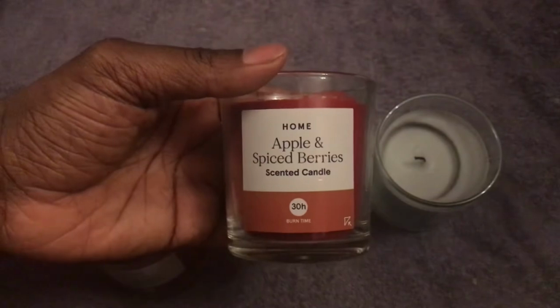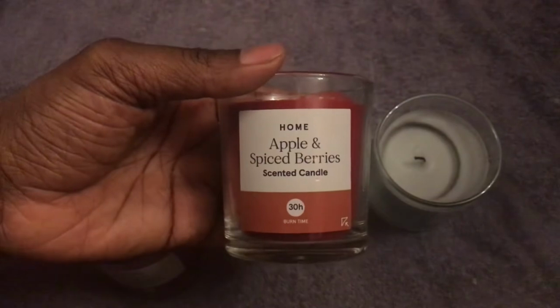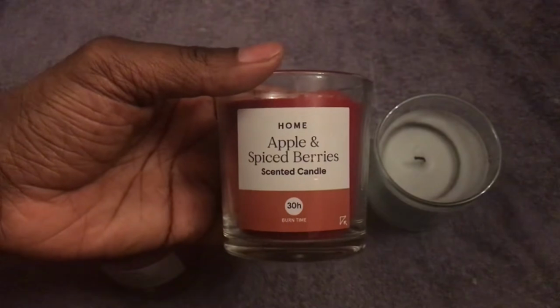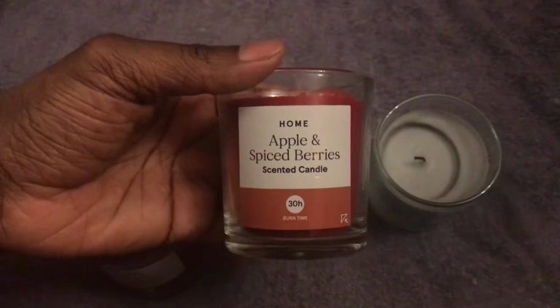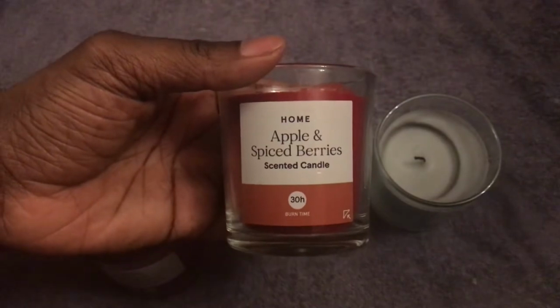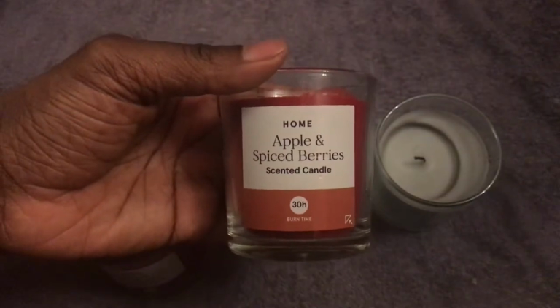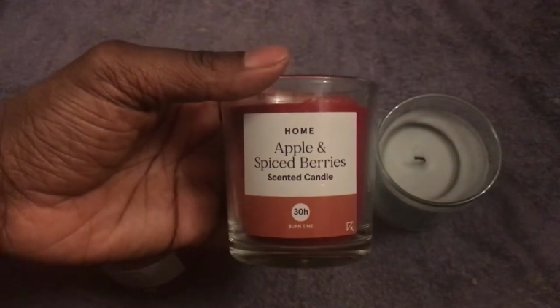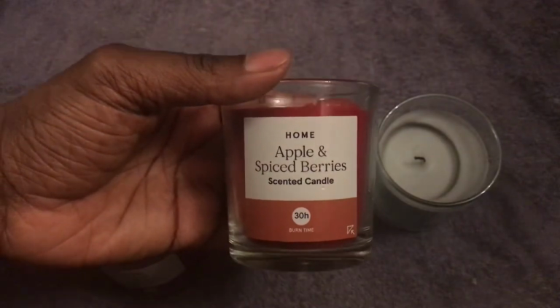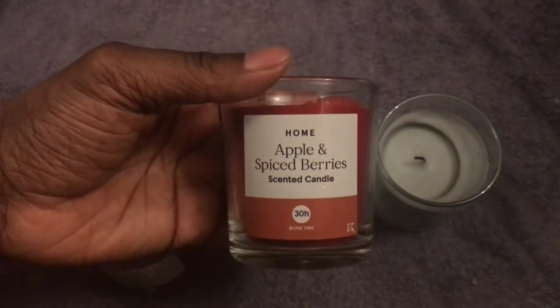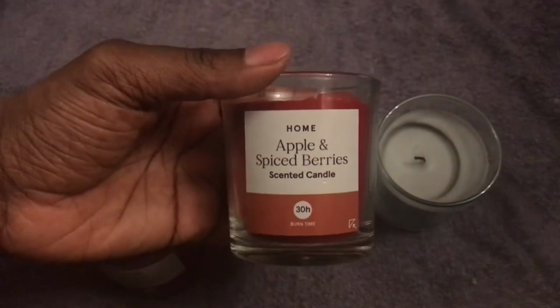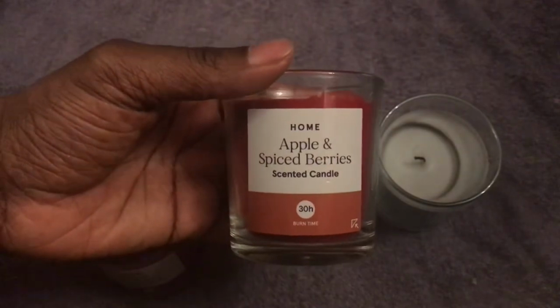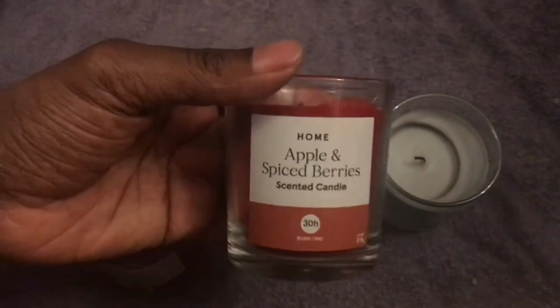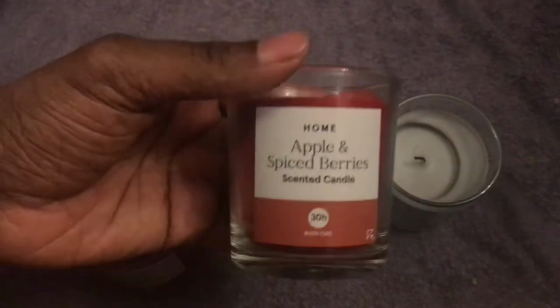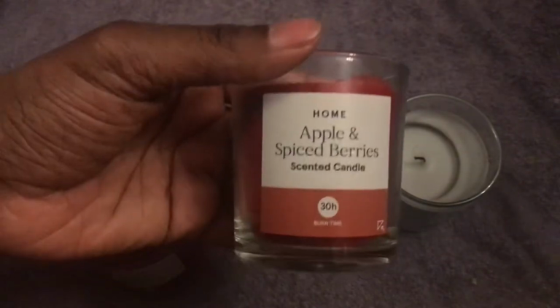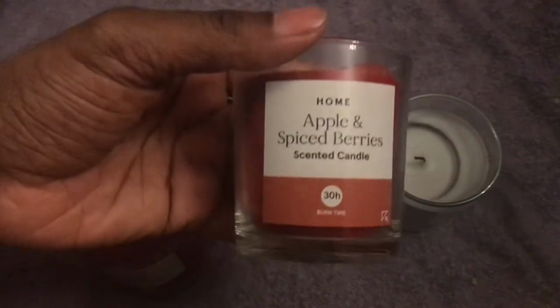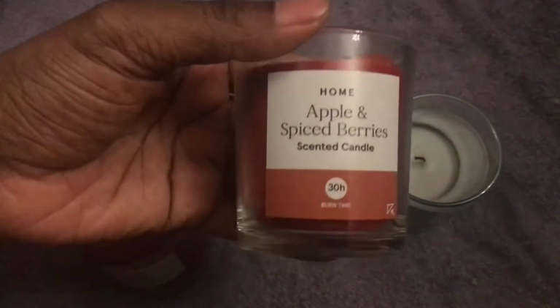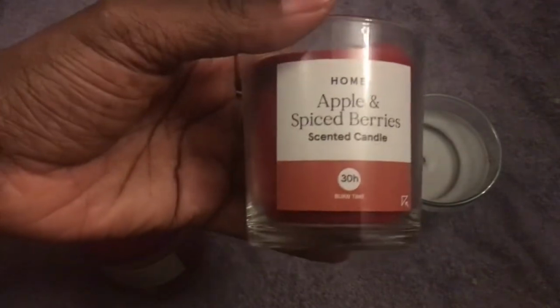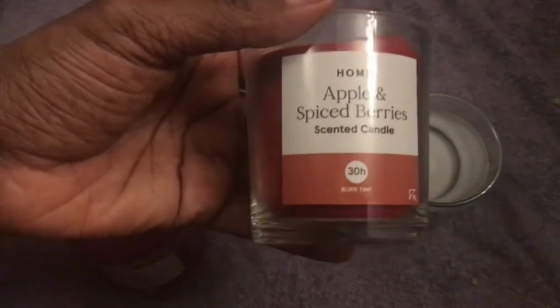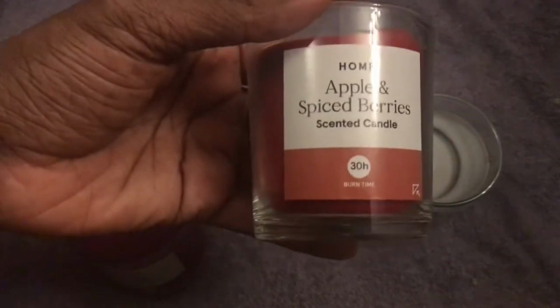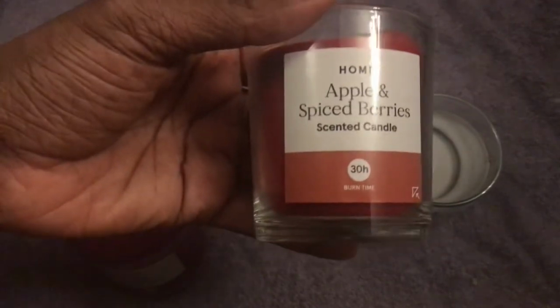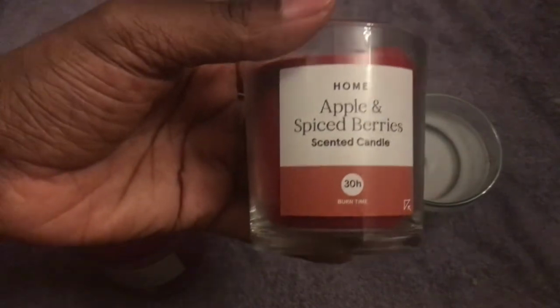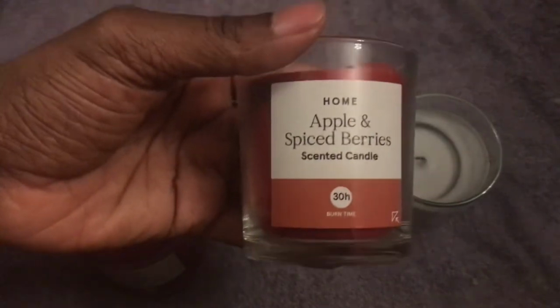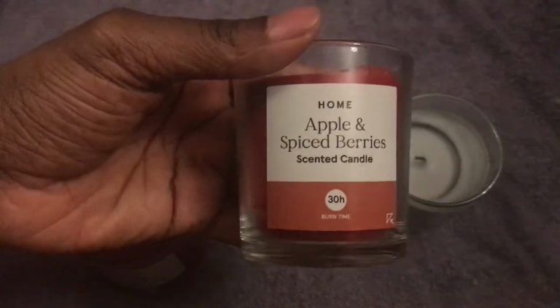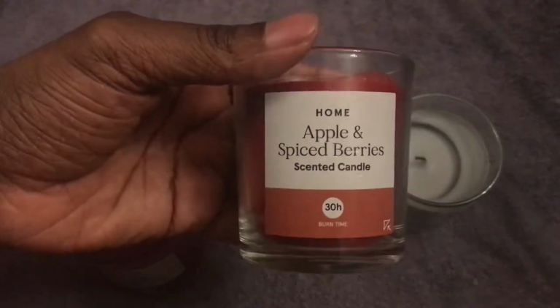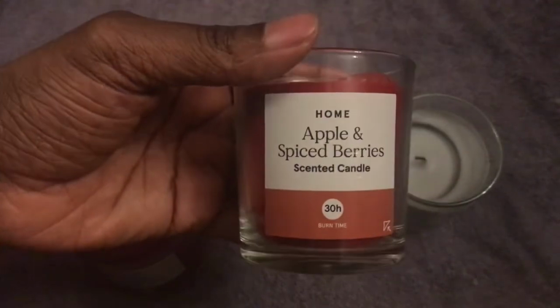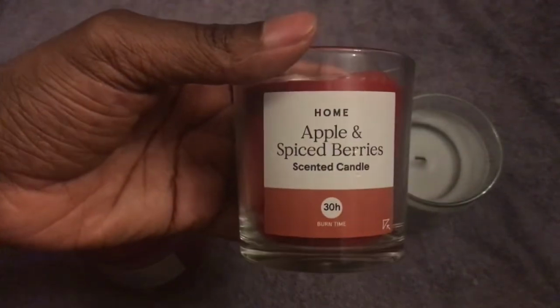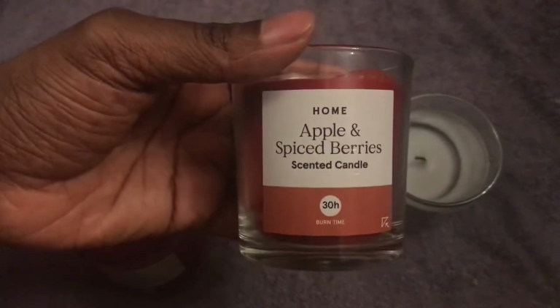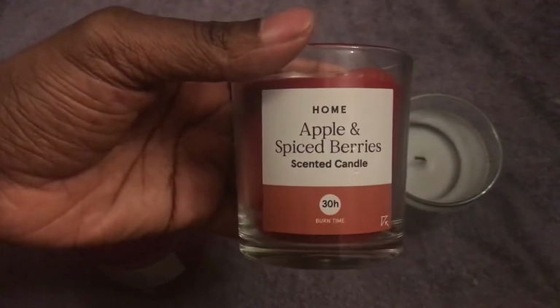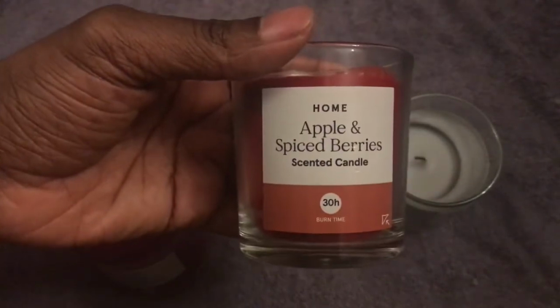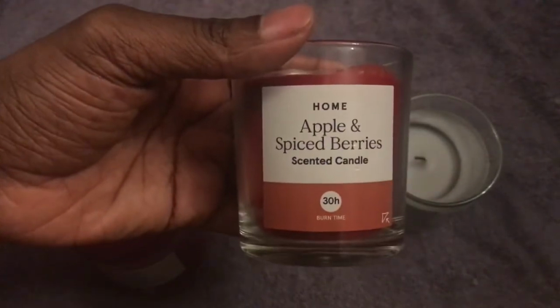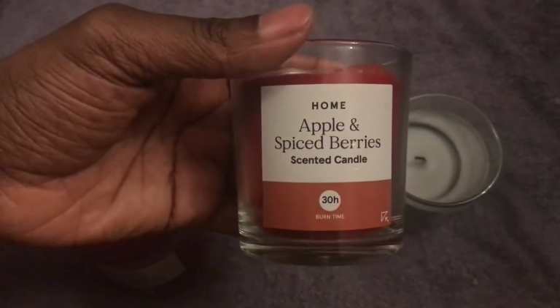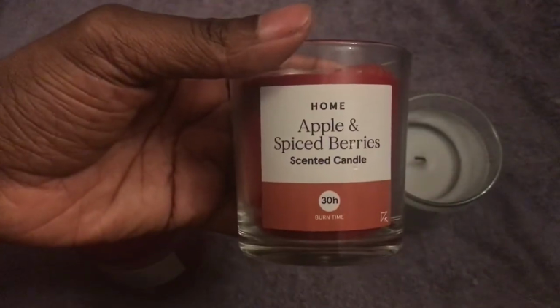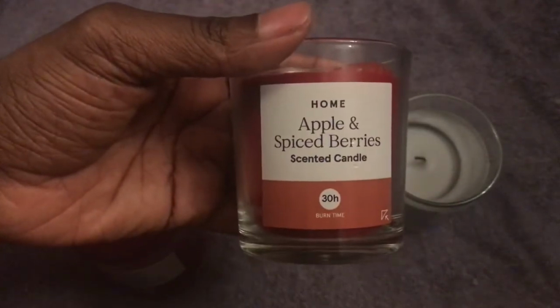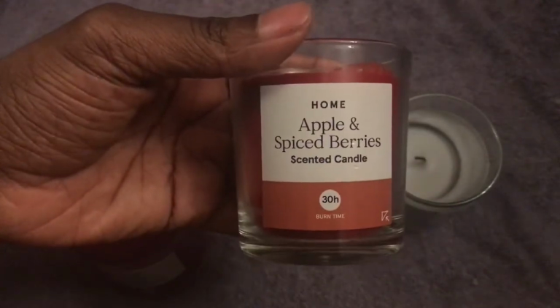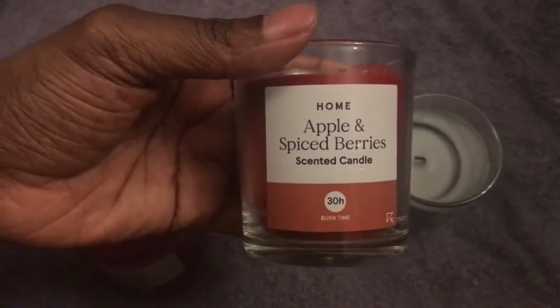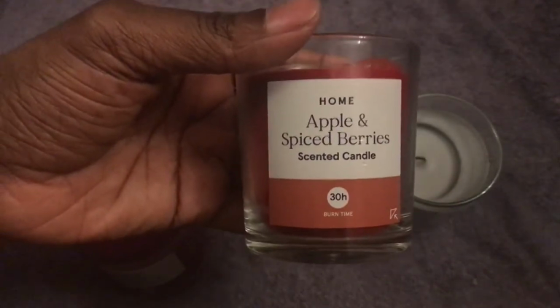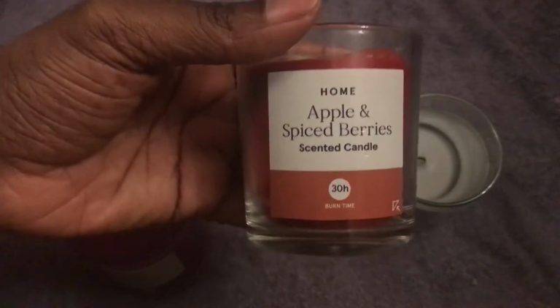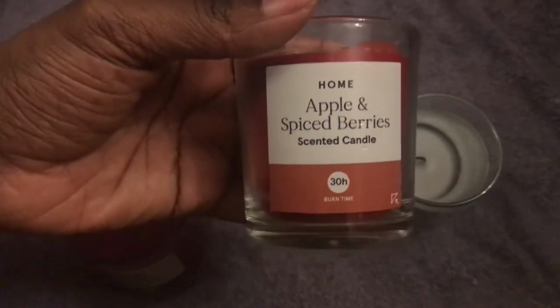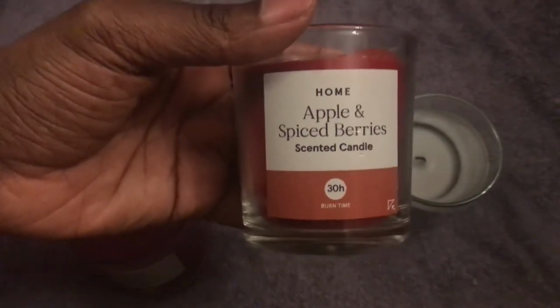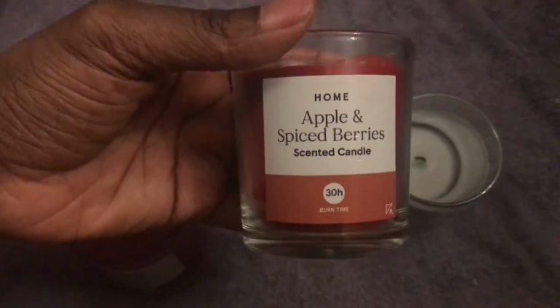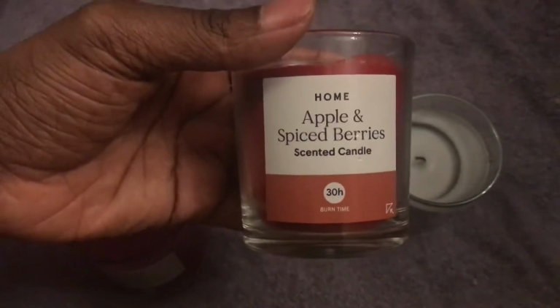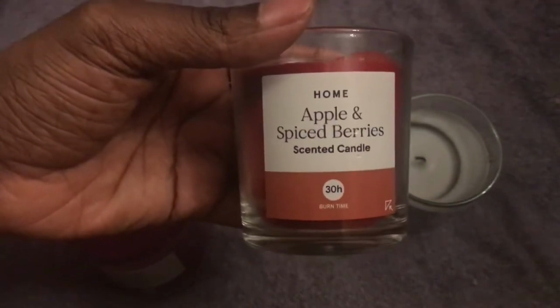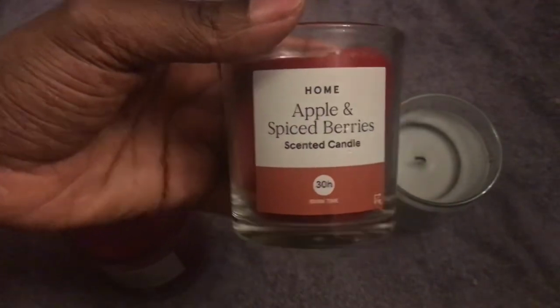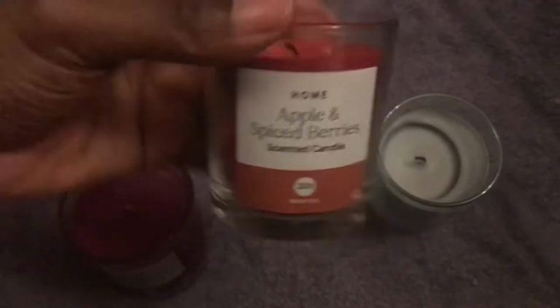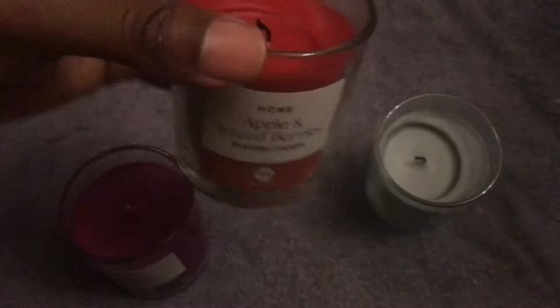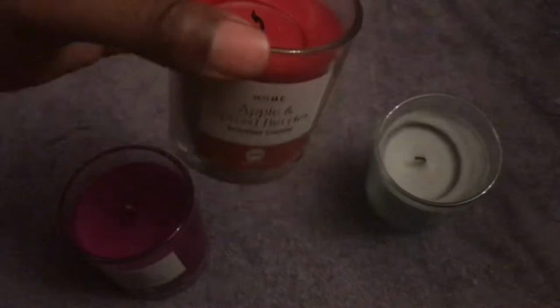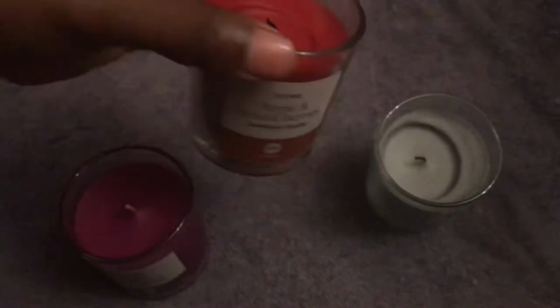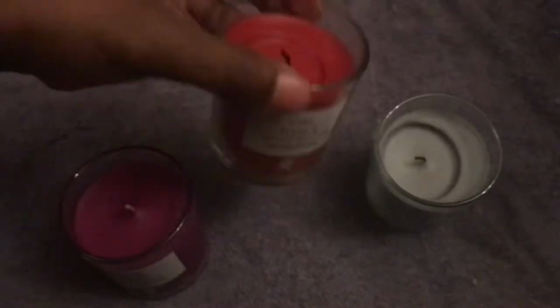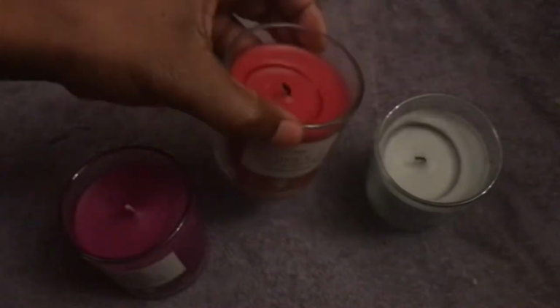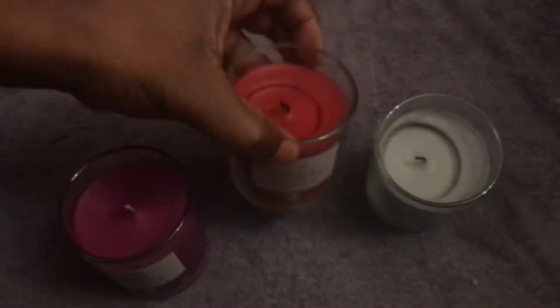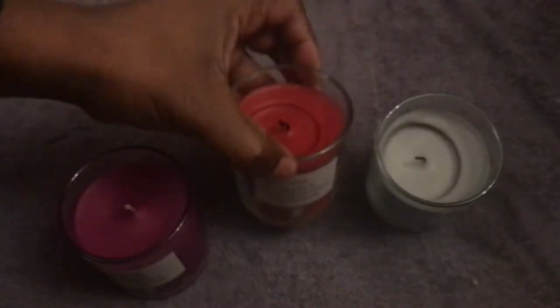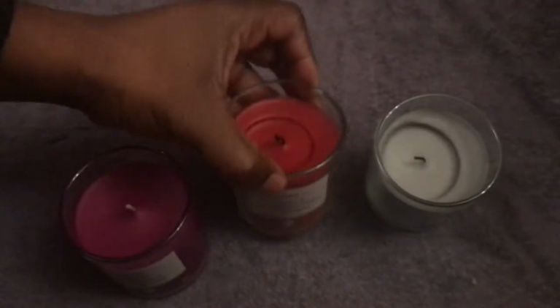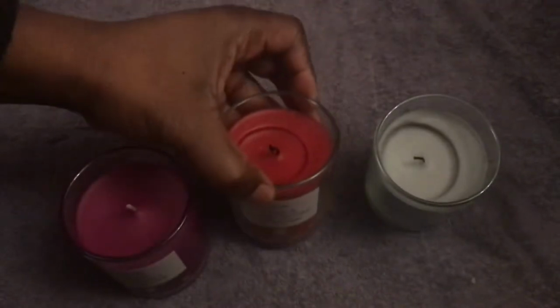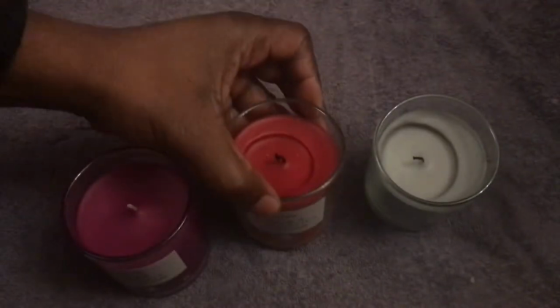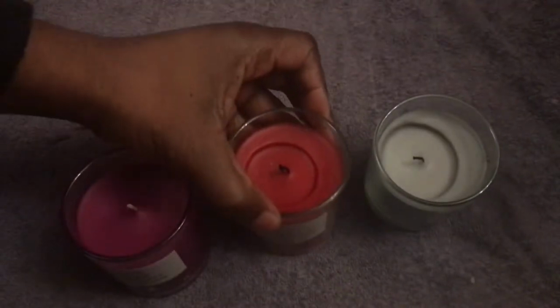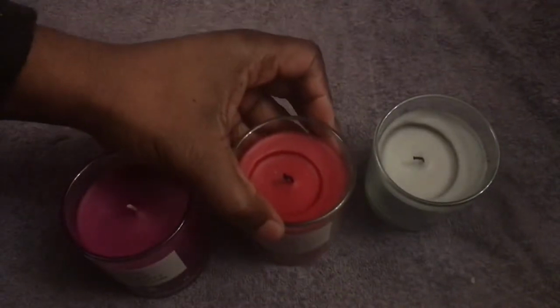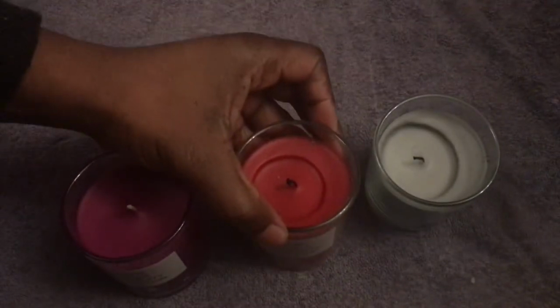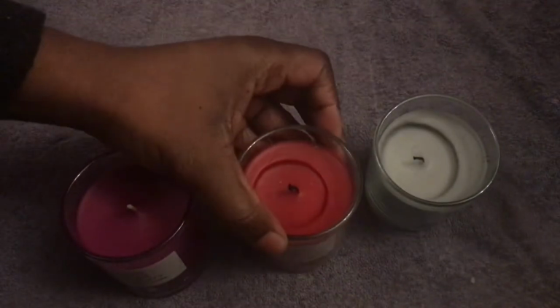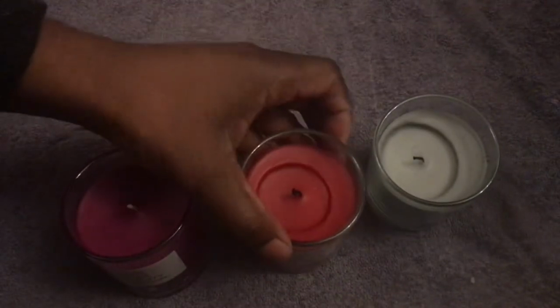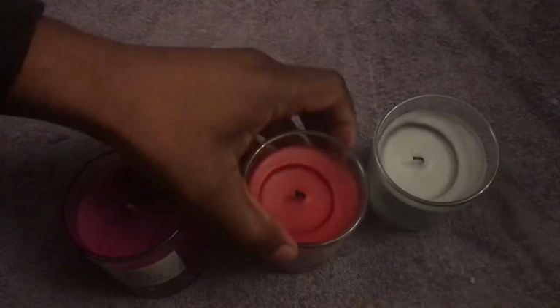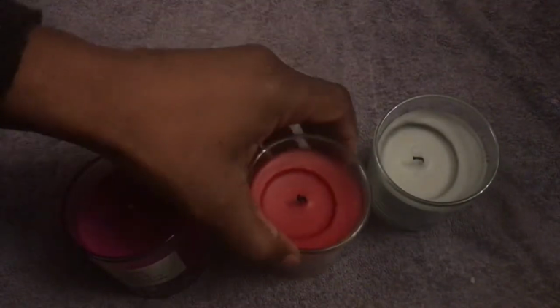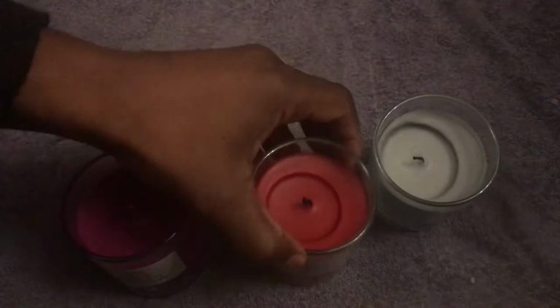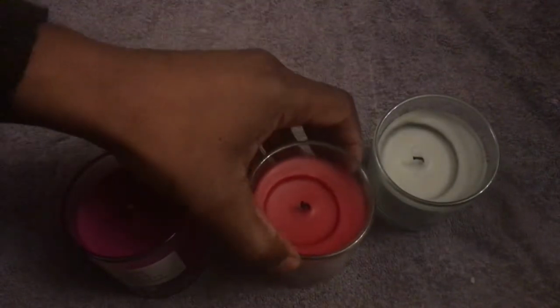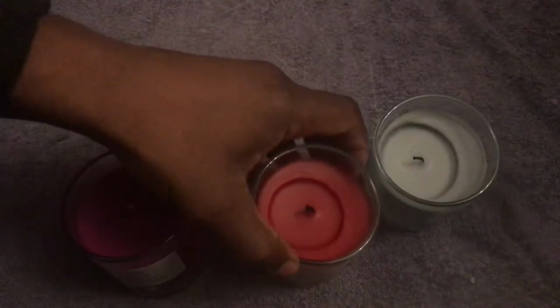This one — the apple and spiced berries — was really, really nice.